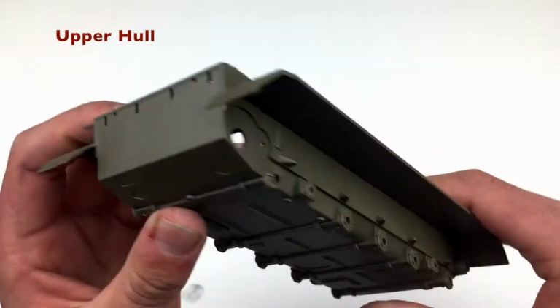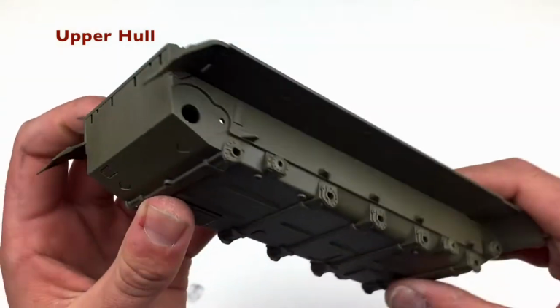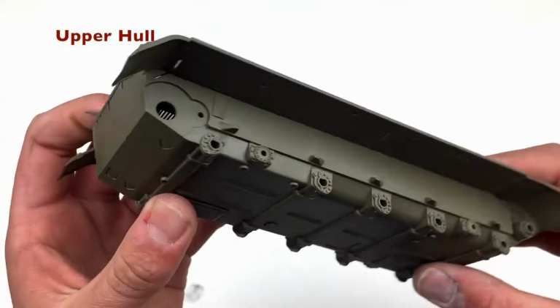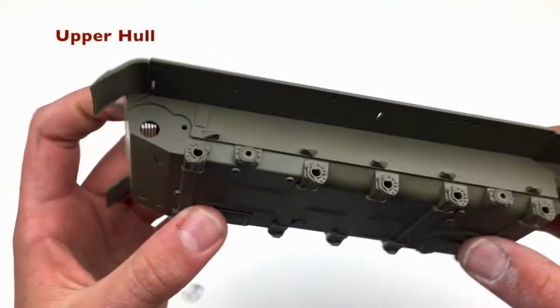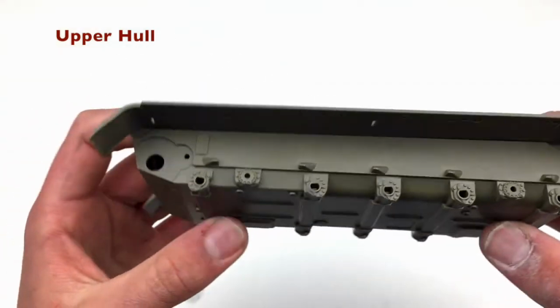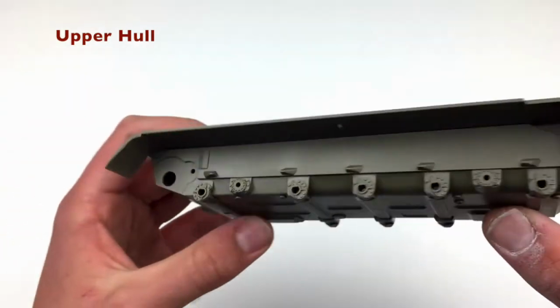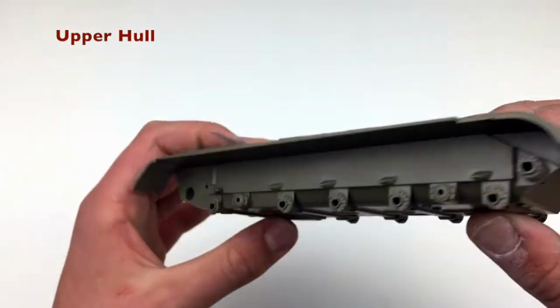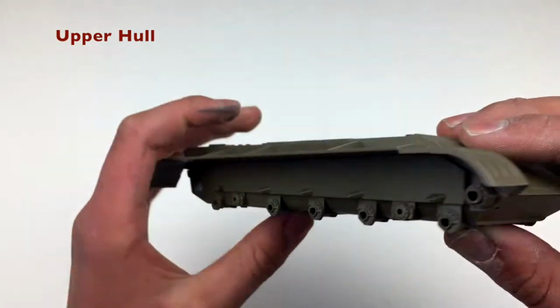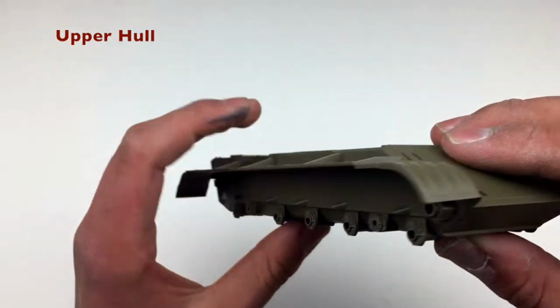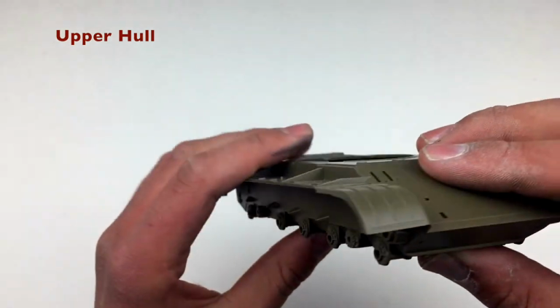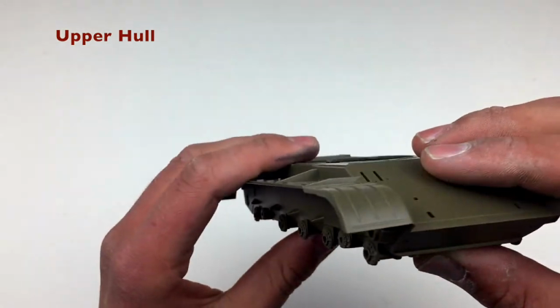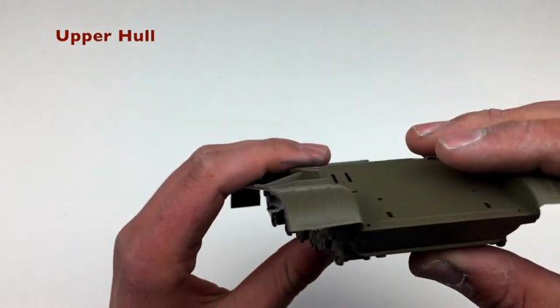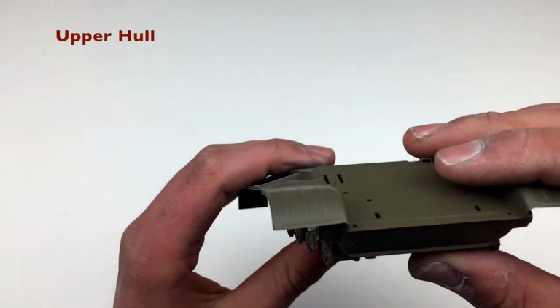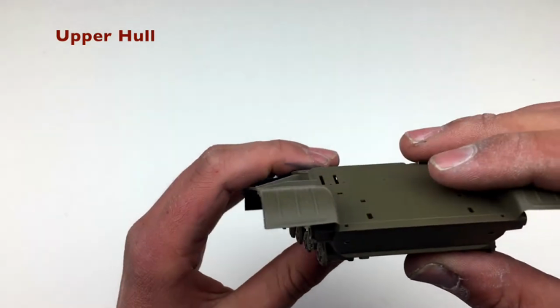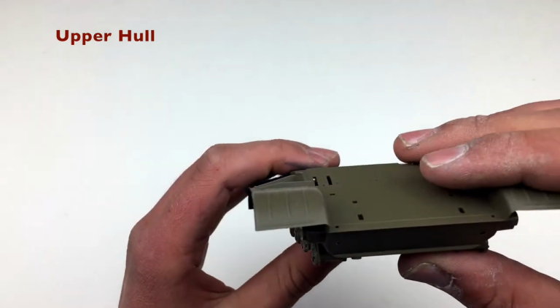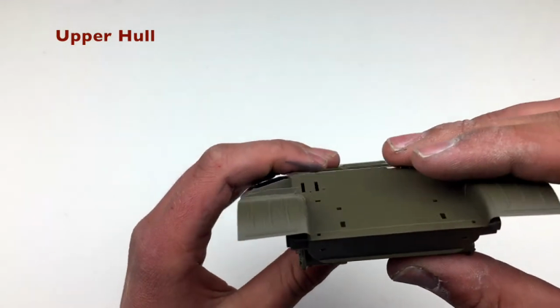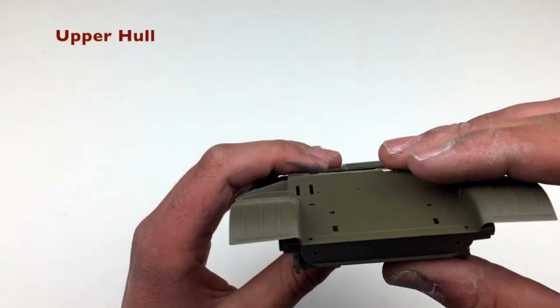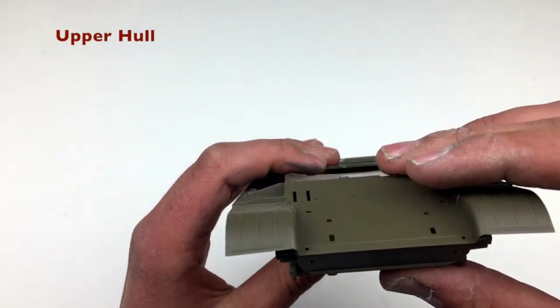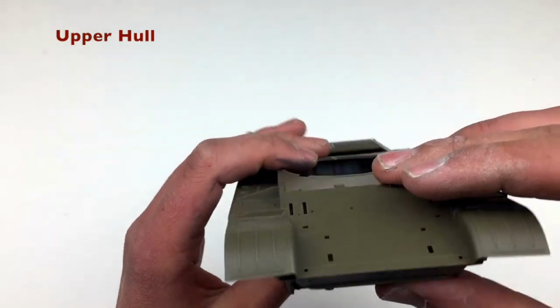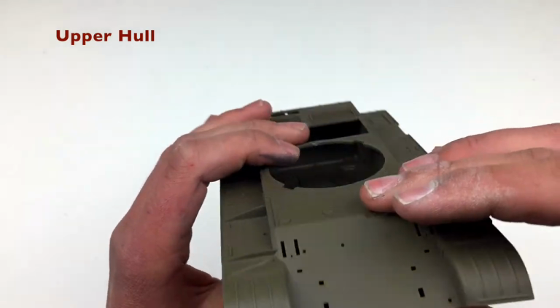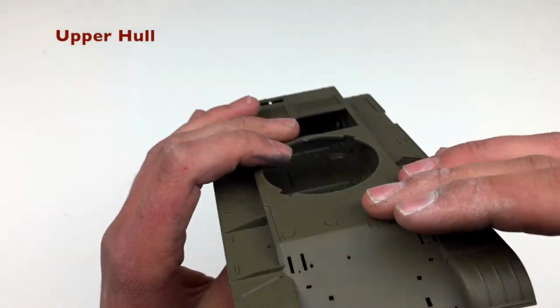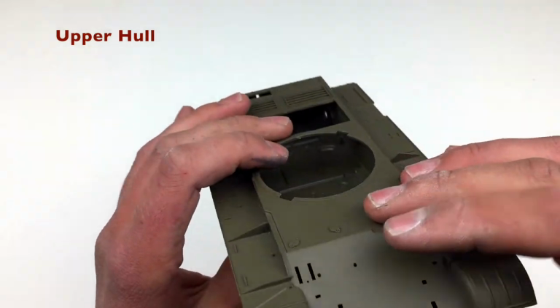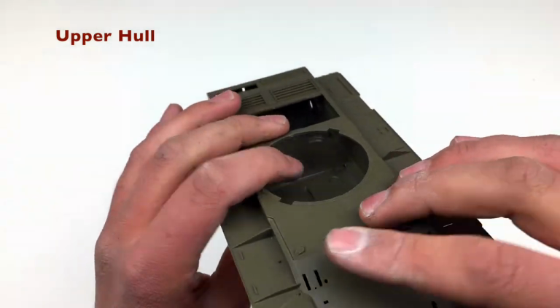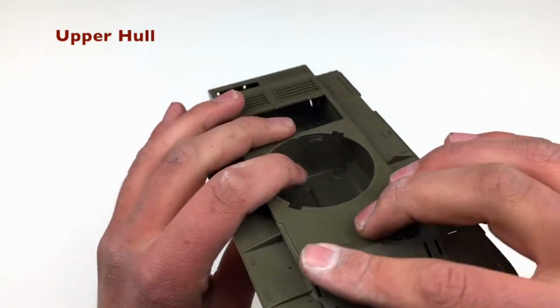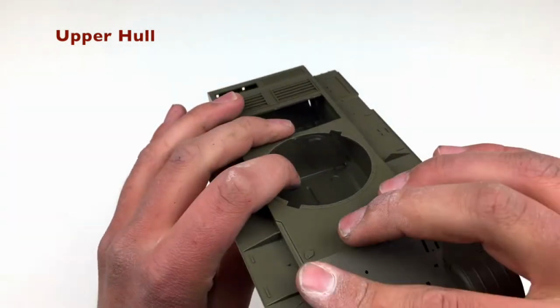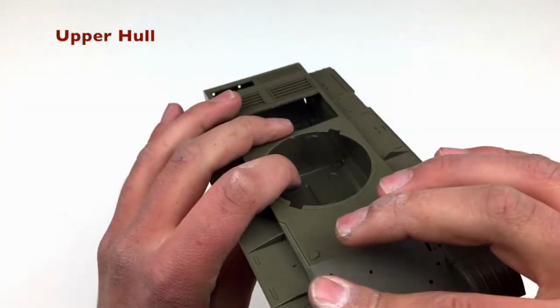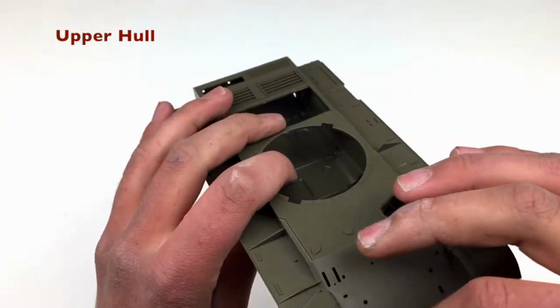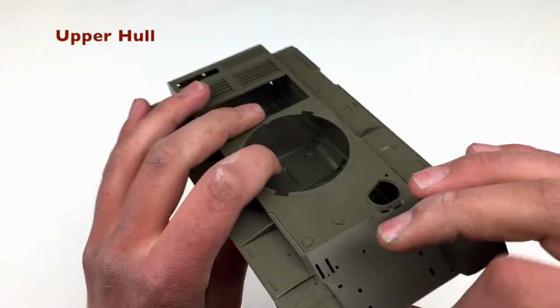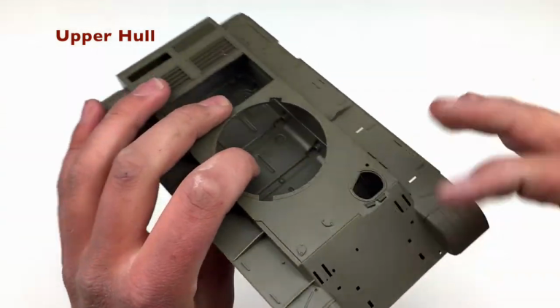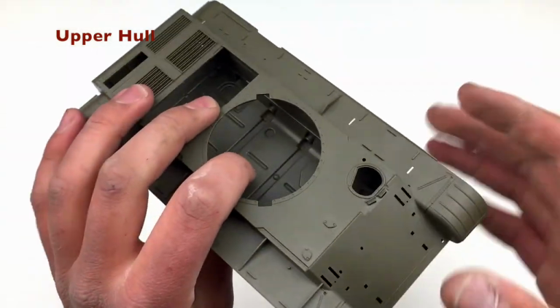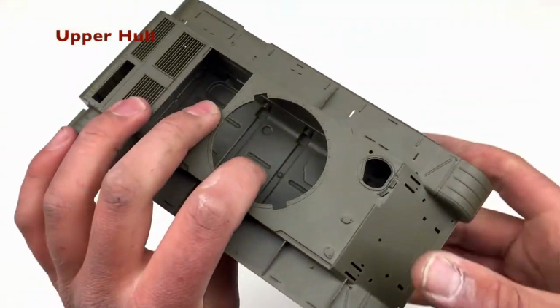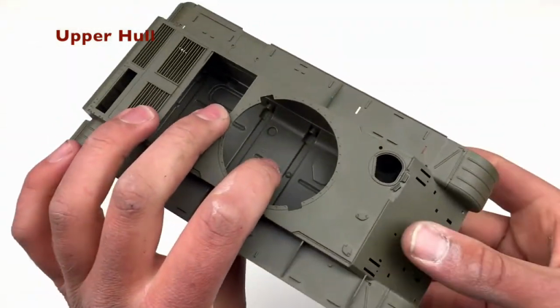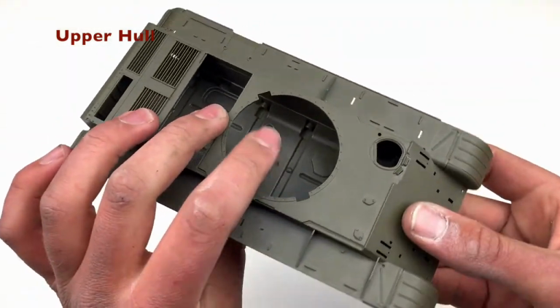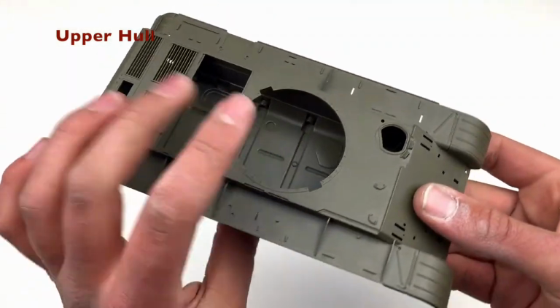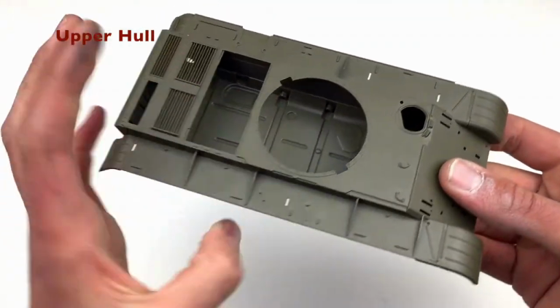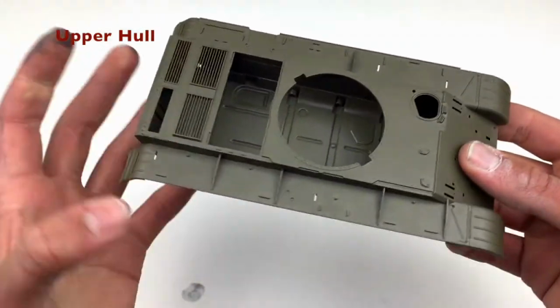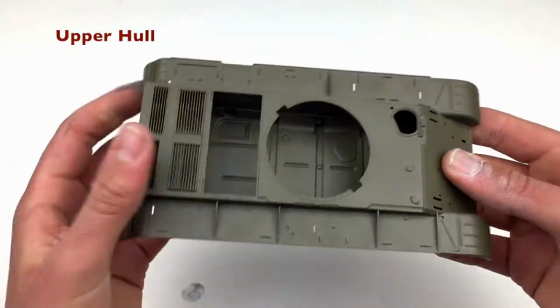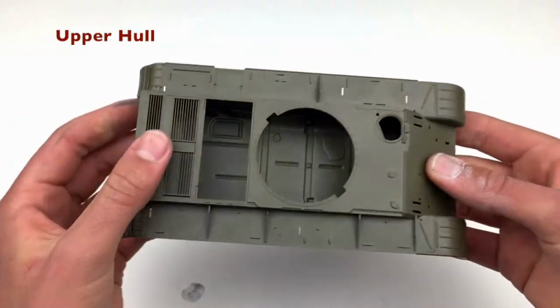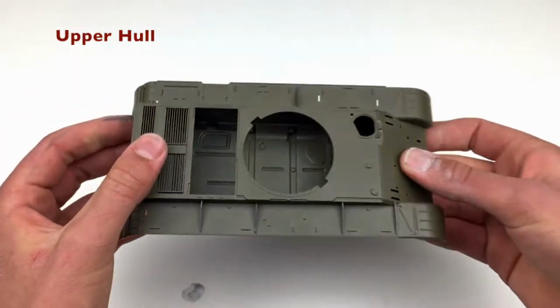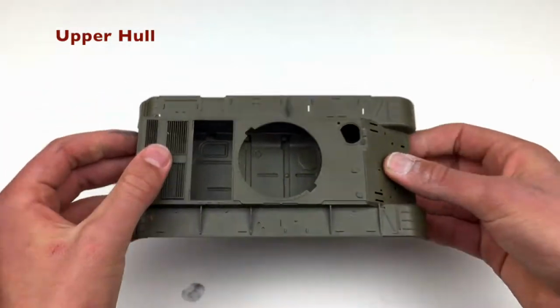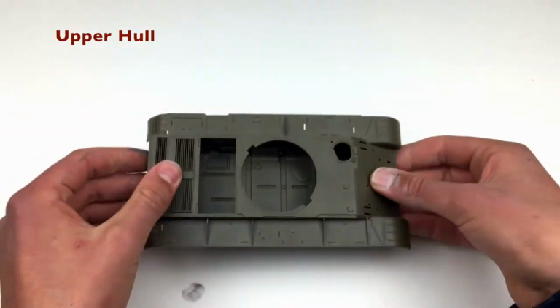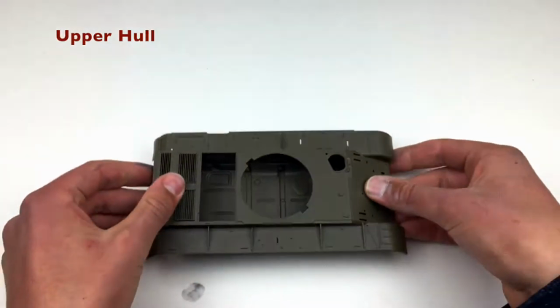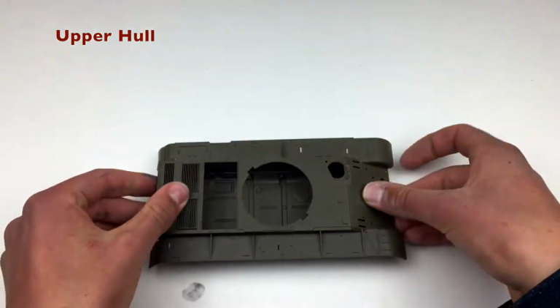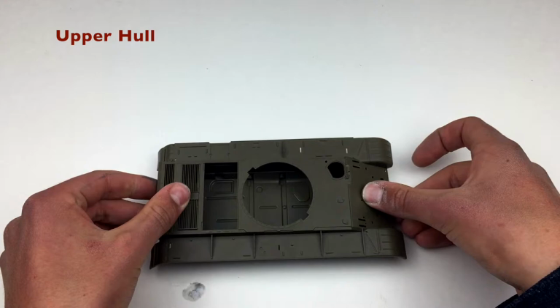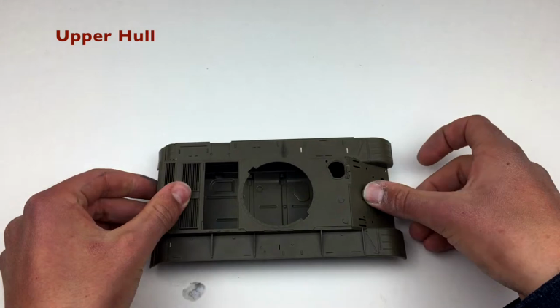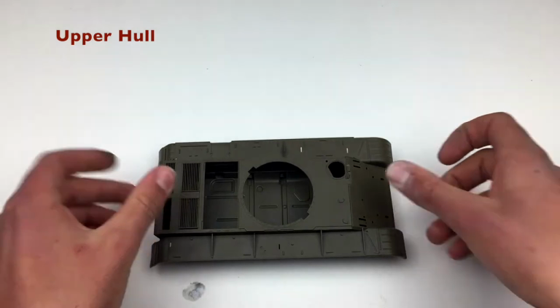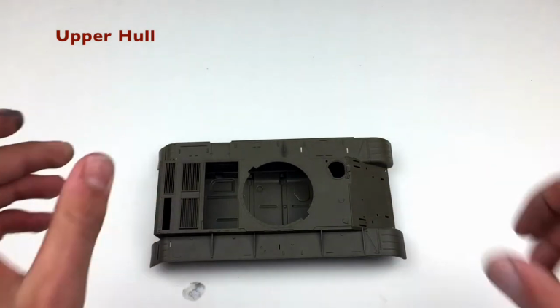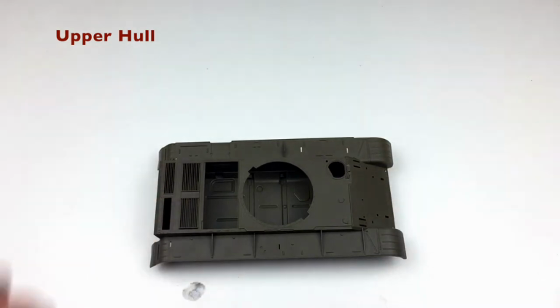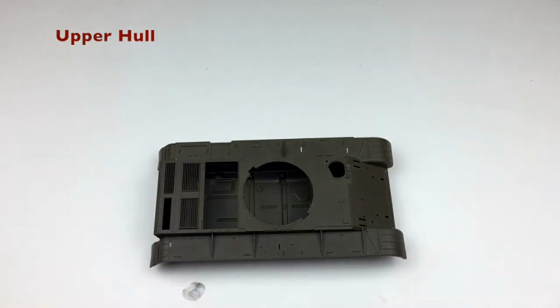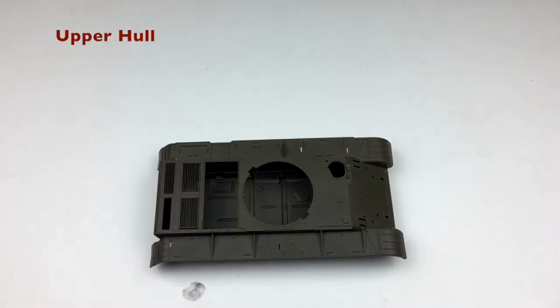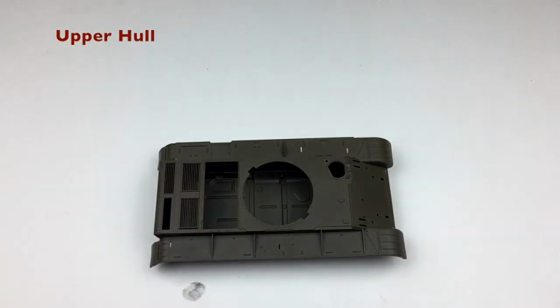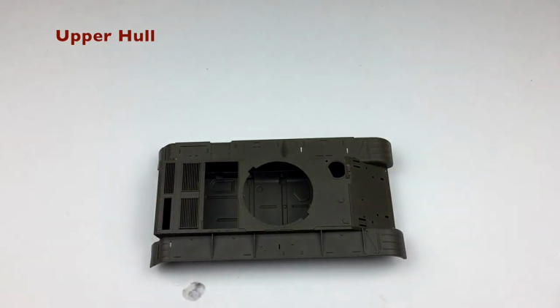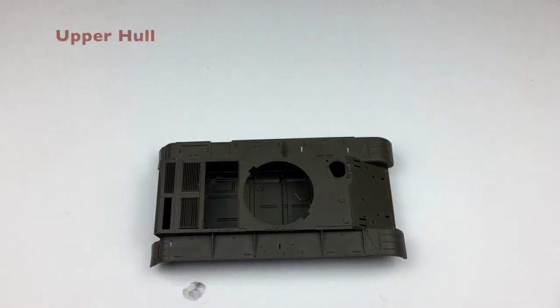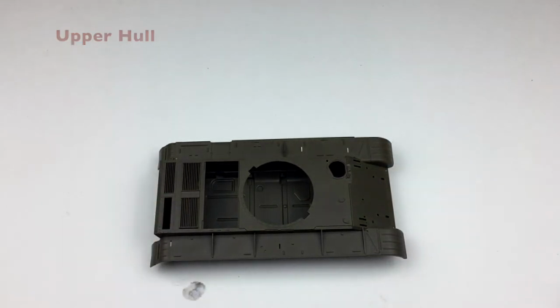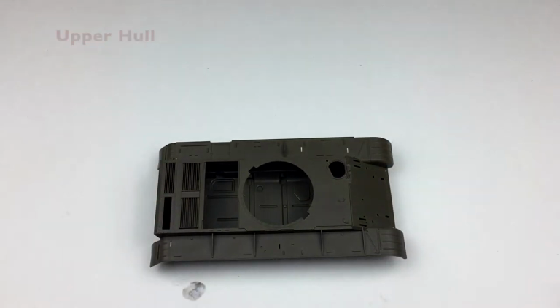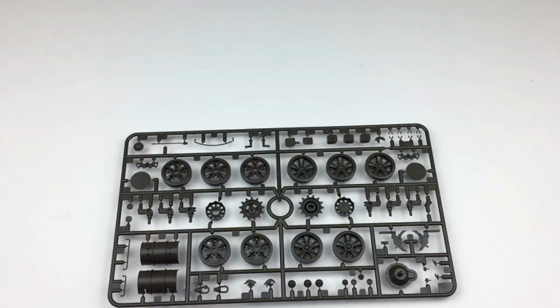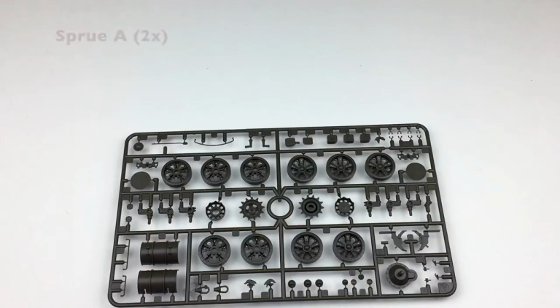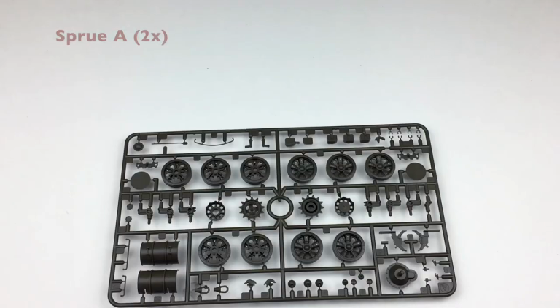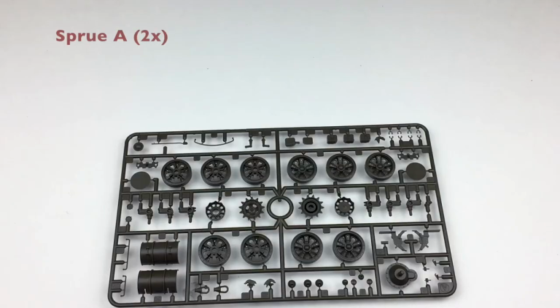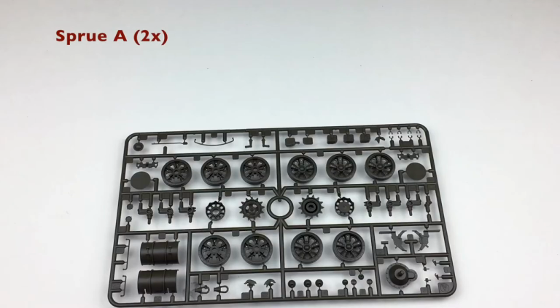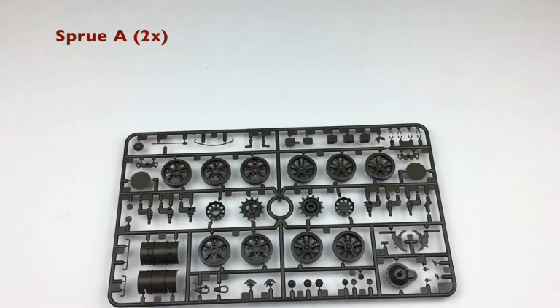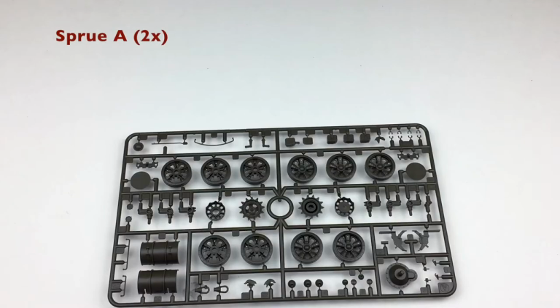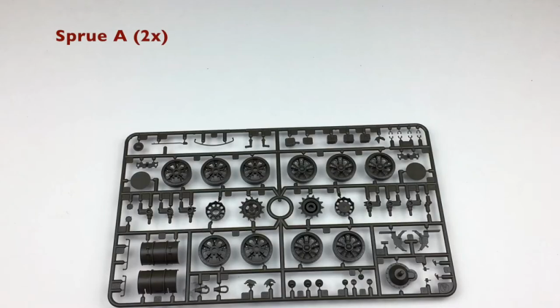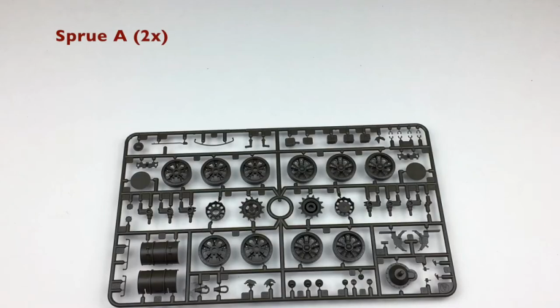On that back panel, there's actually another panel that goes on and just covers over all of that. So this is going to be a really nice looking kit when it's done.